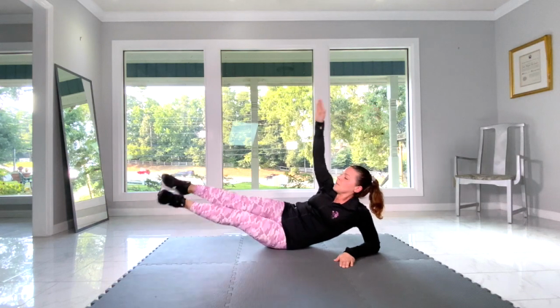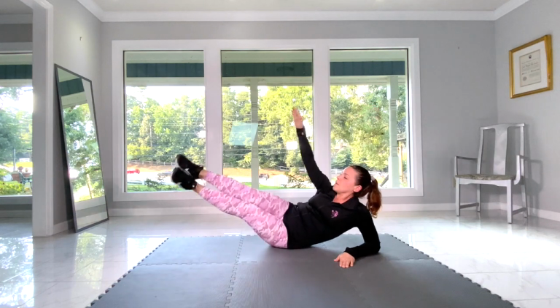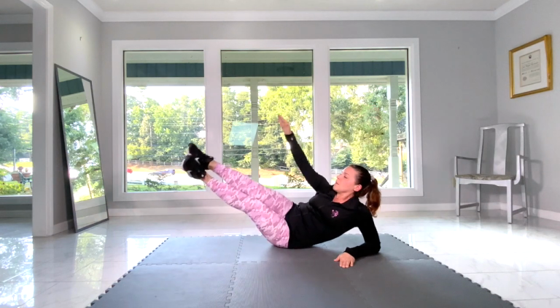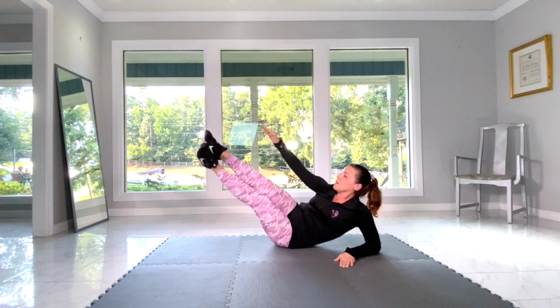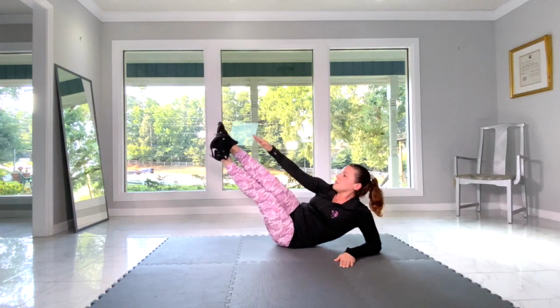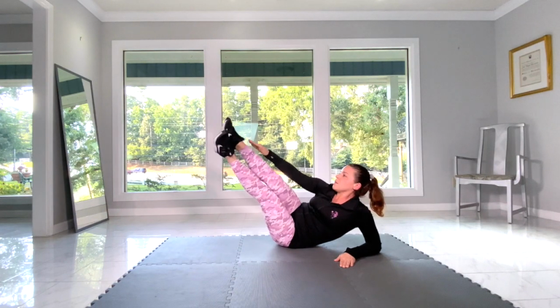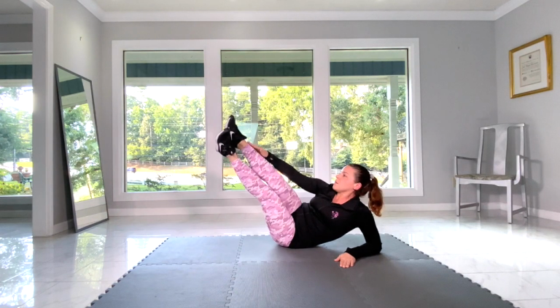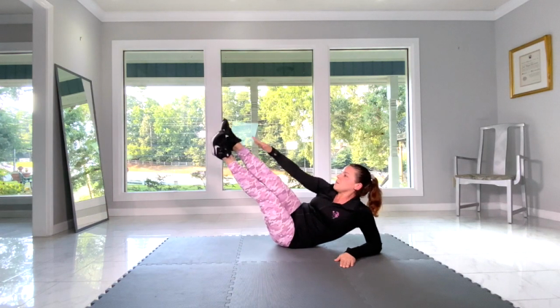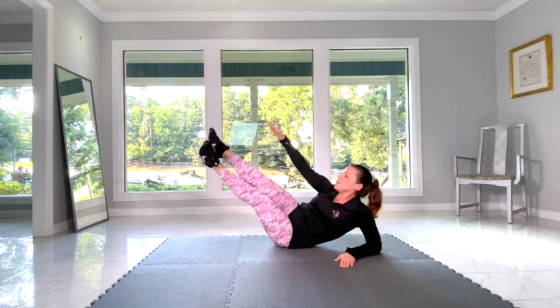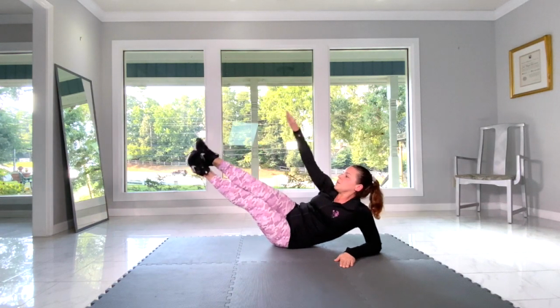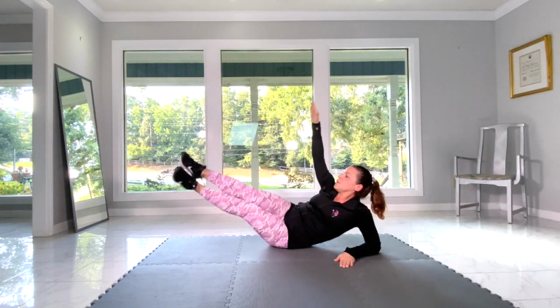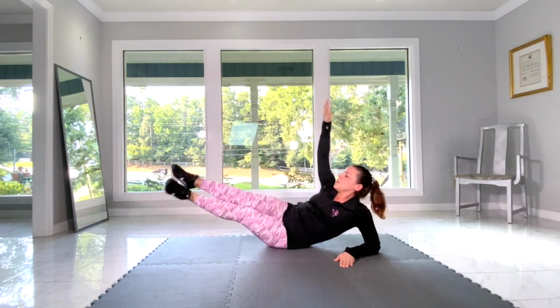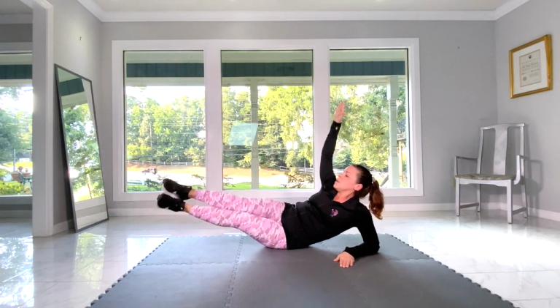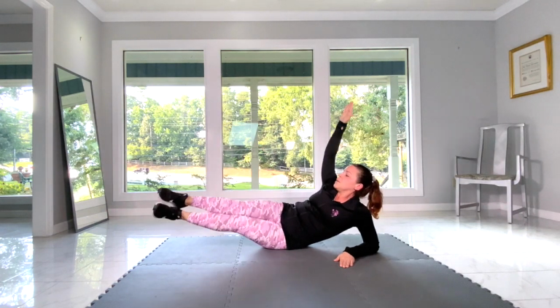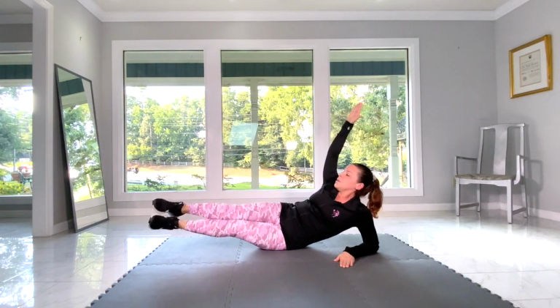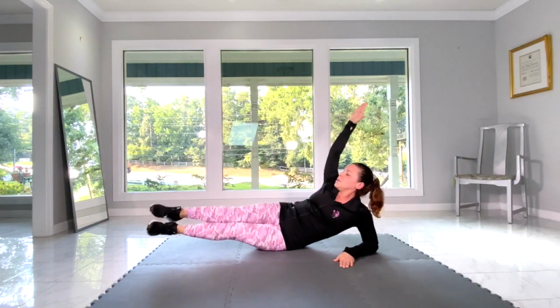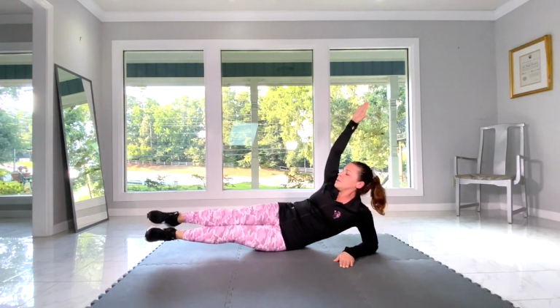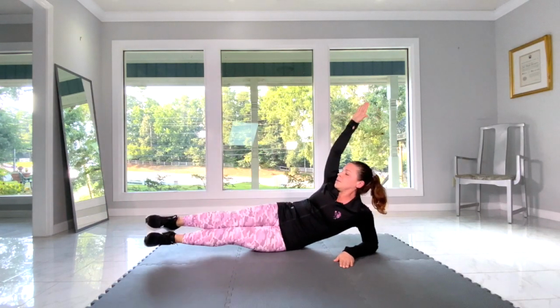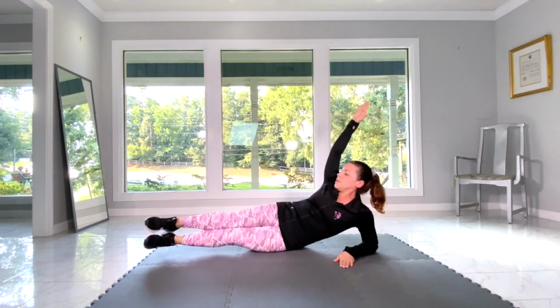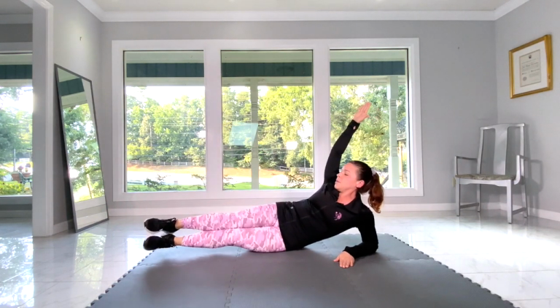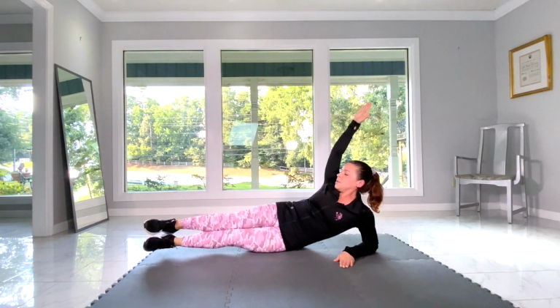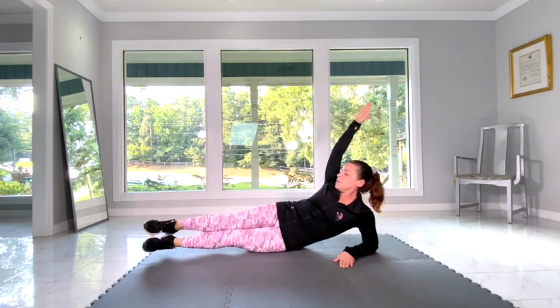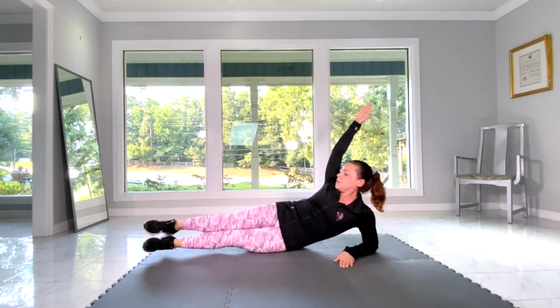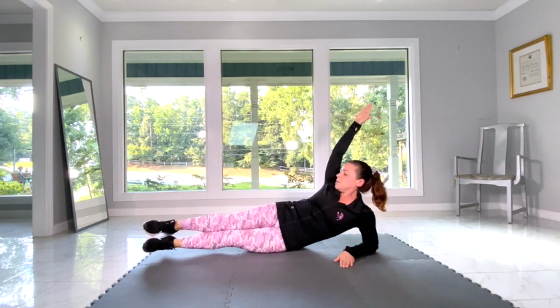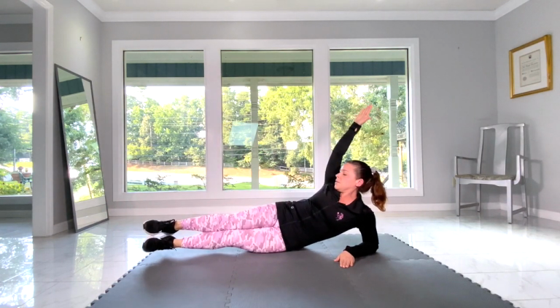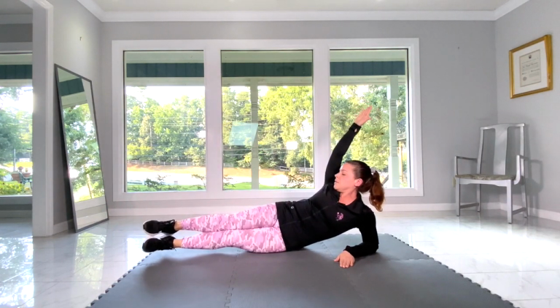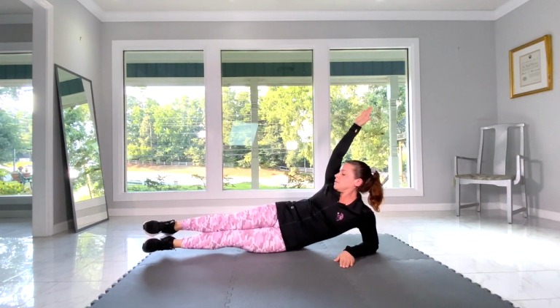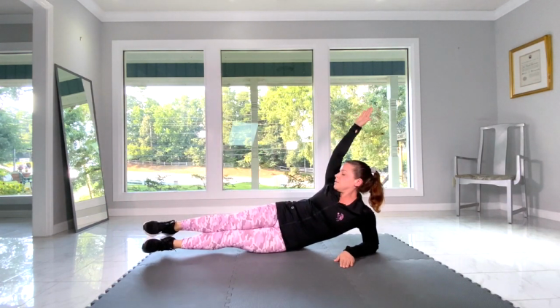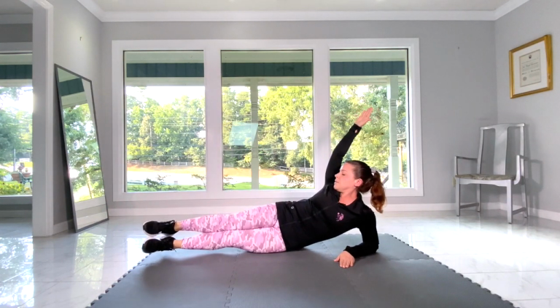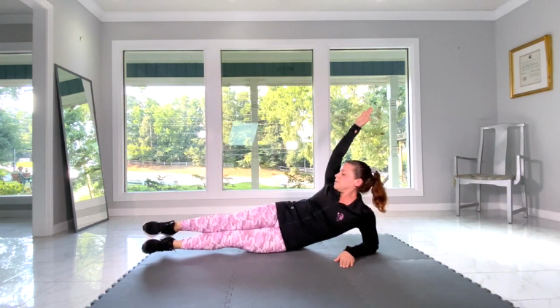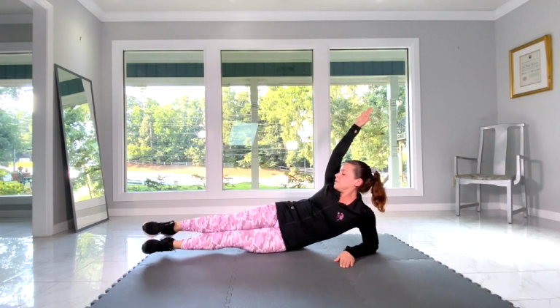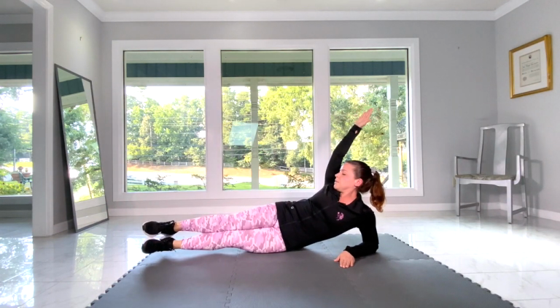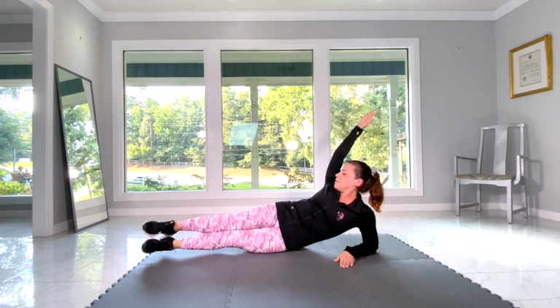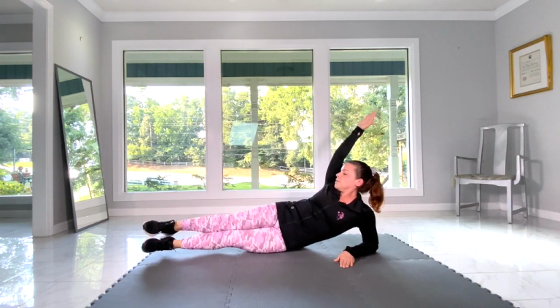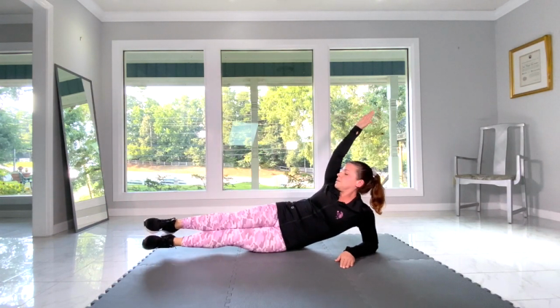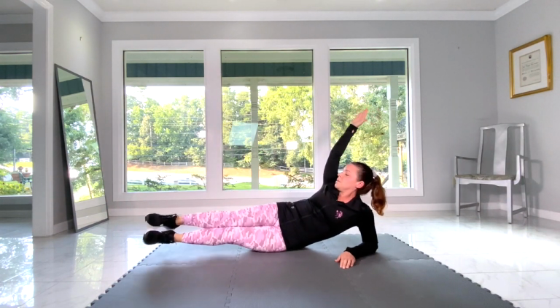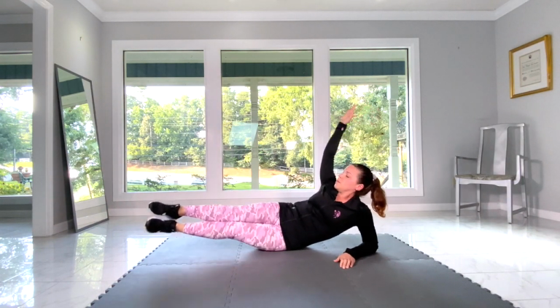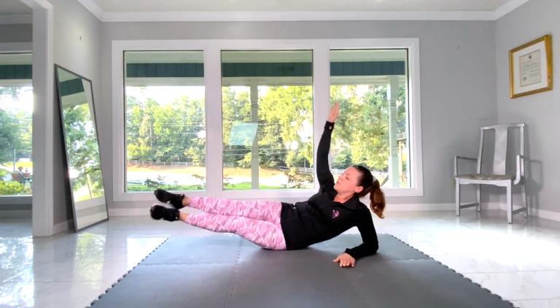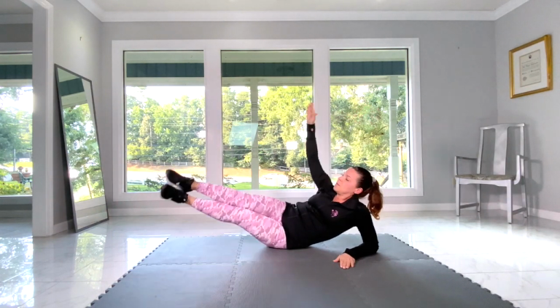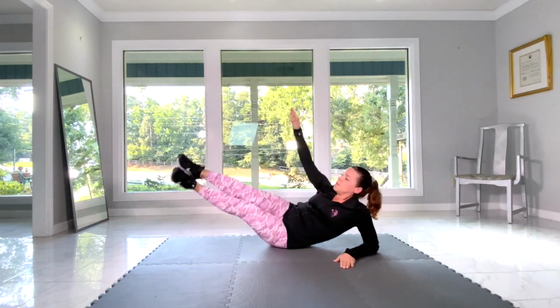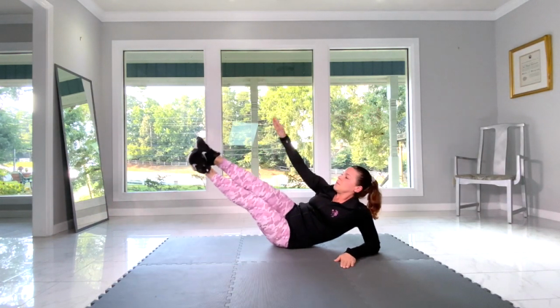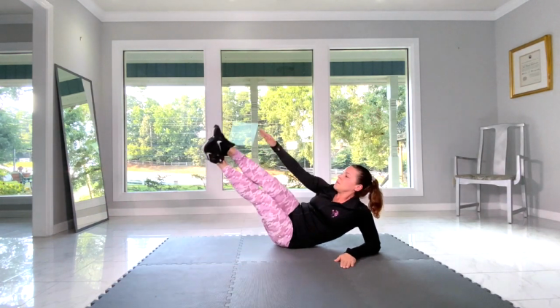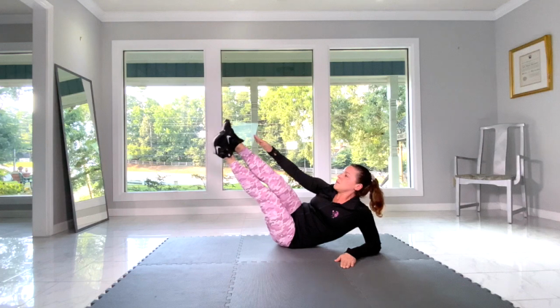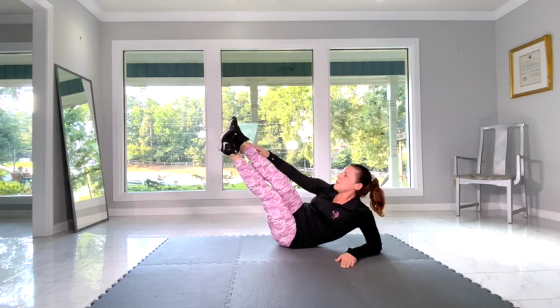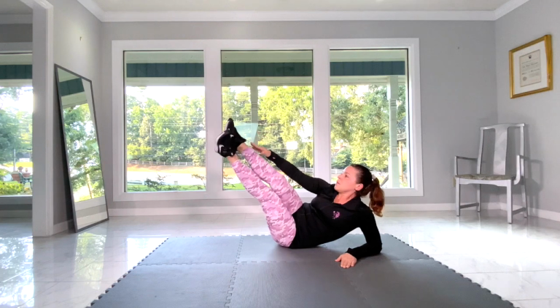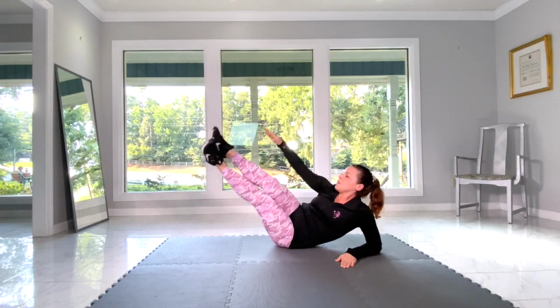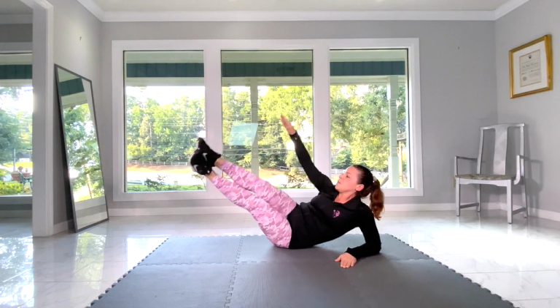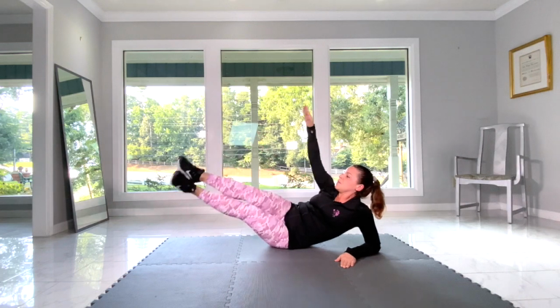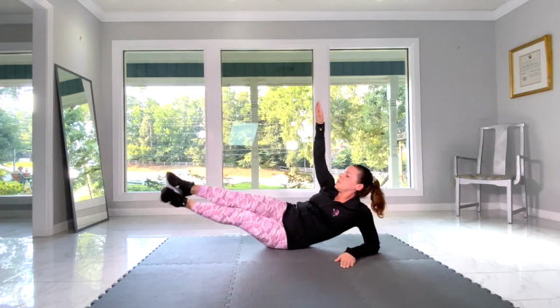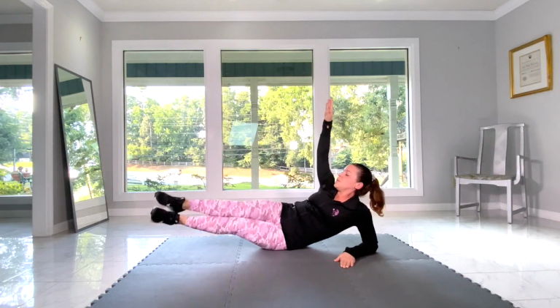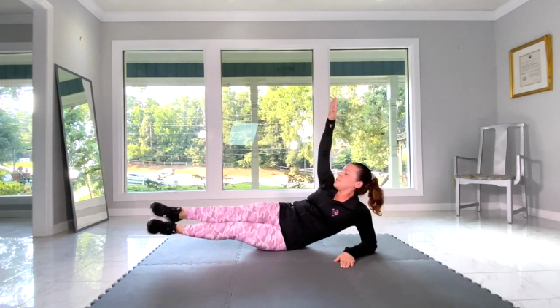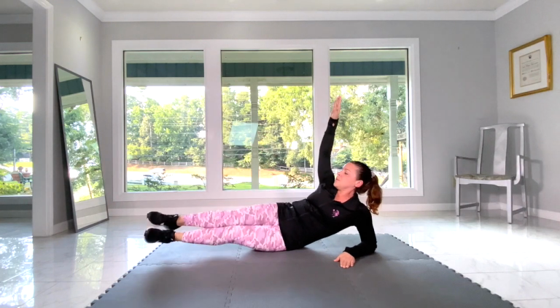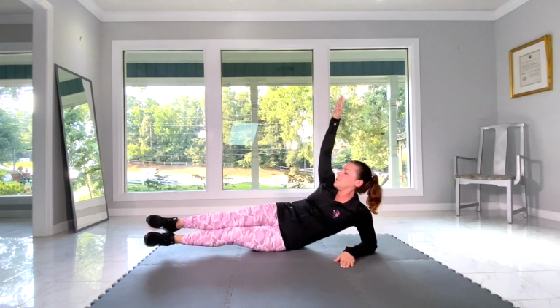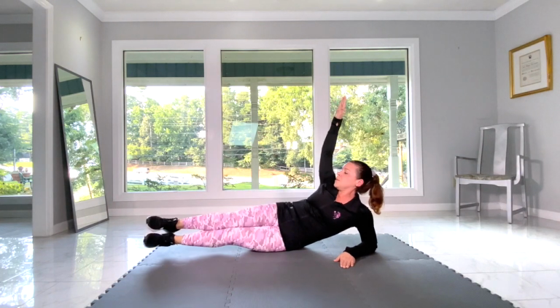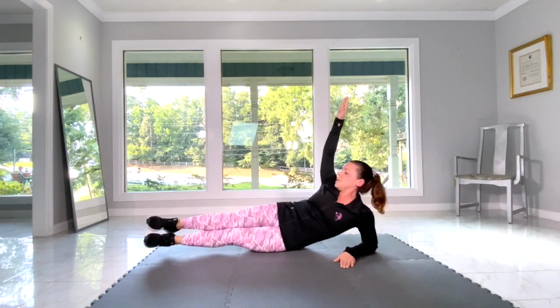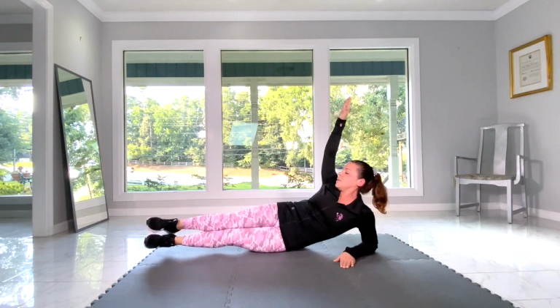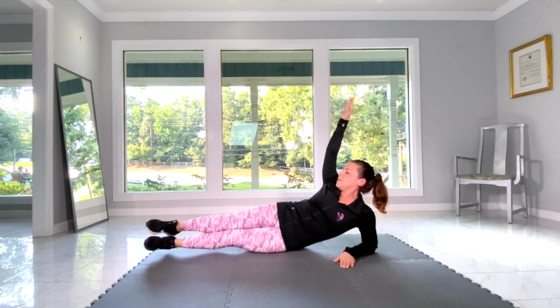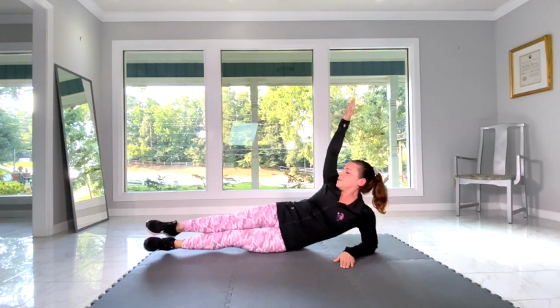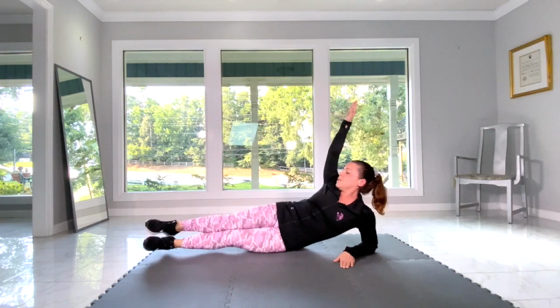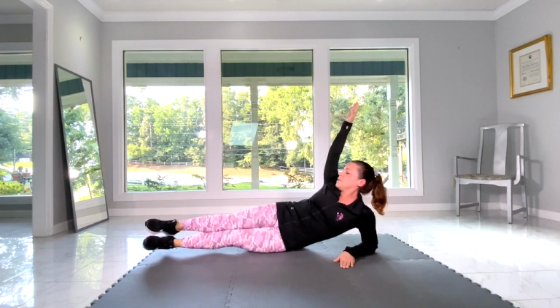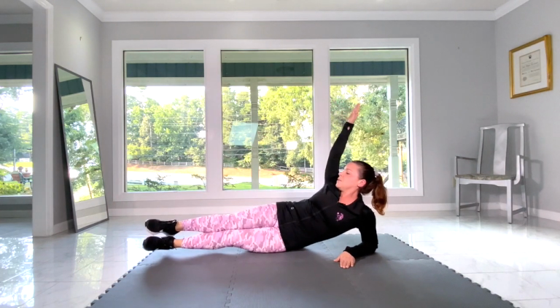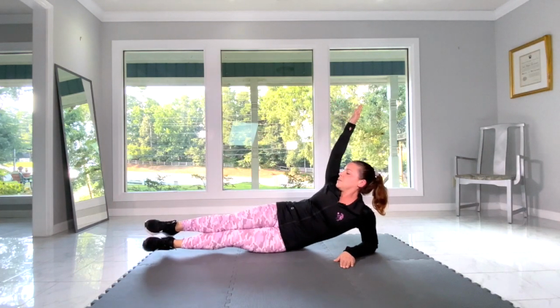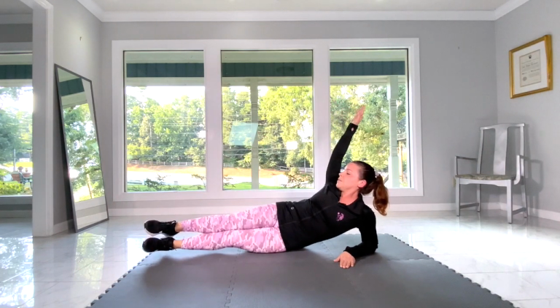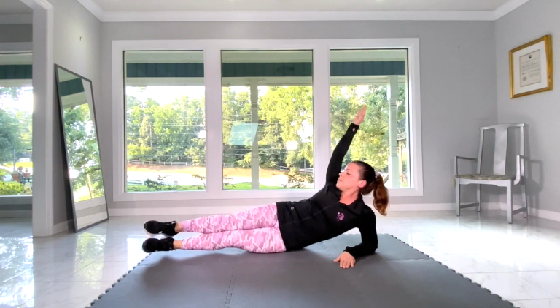Also keep your hips stacked. Don't allow yourself to fall too far back when you're lifting your legs.